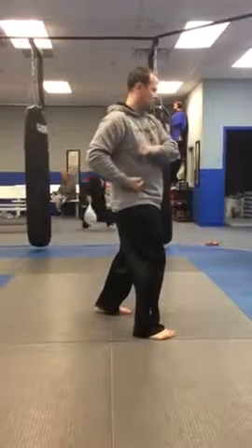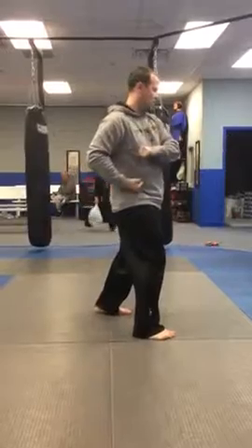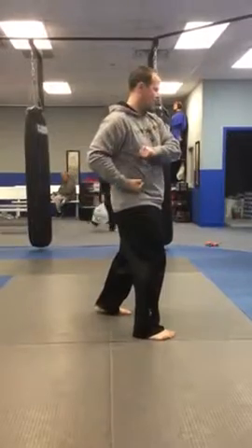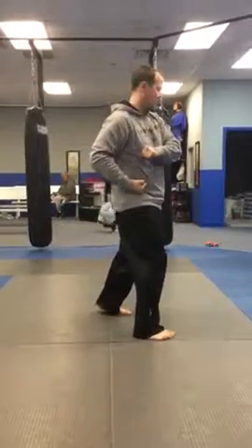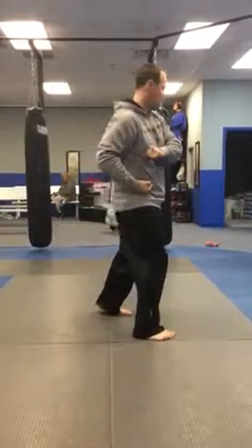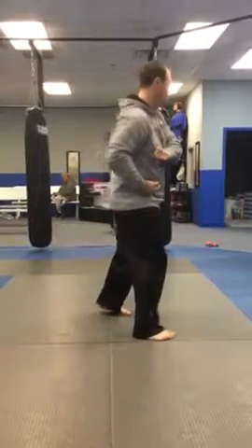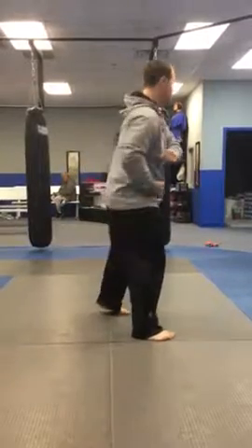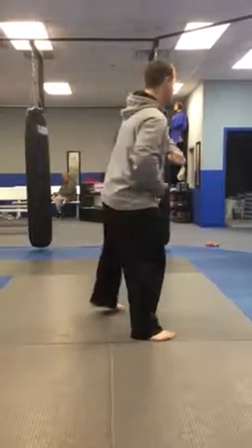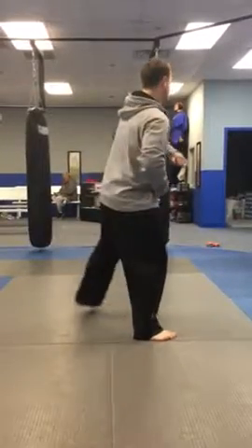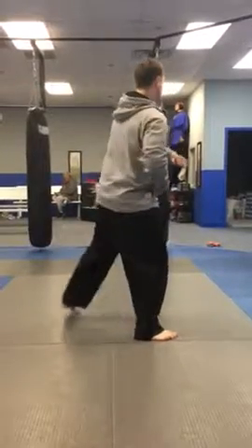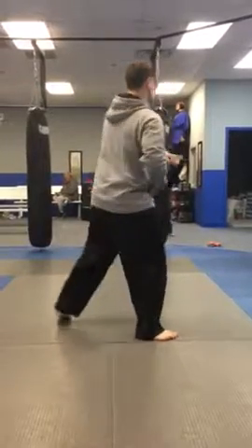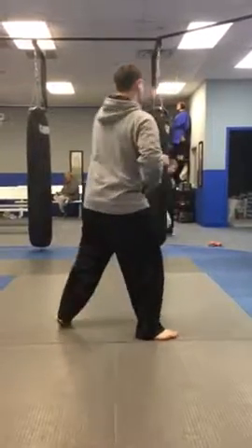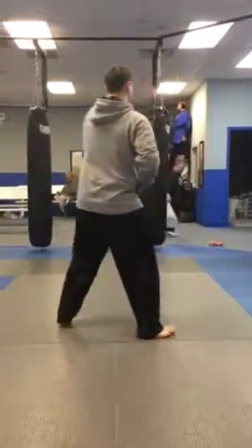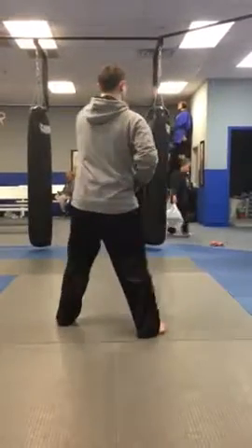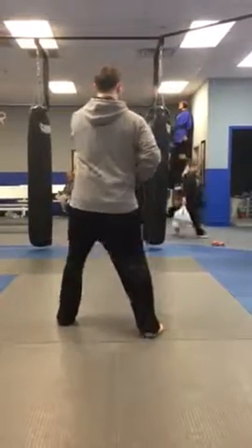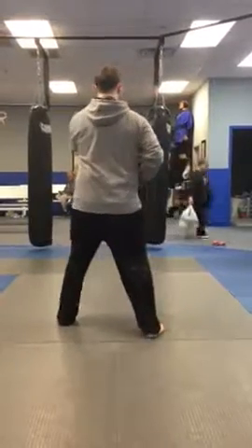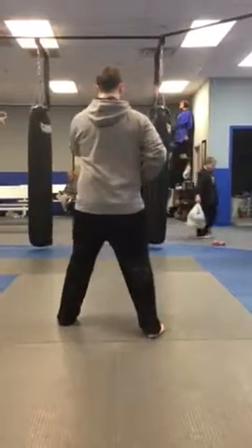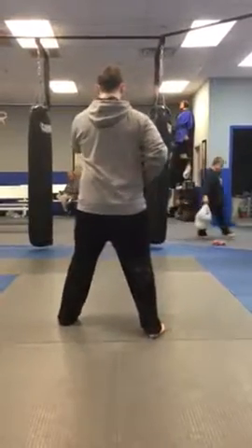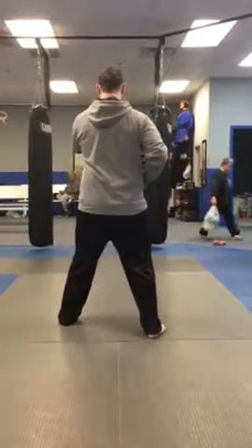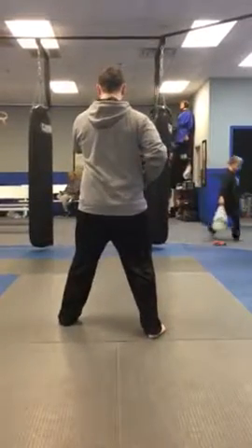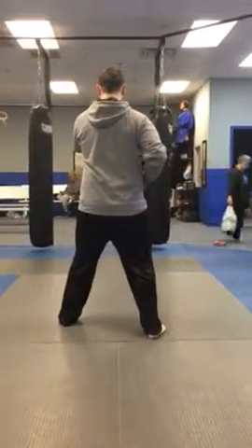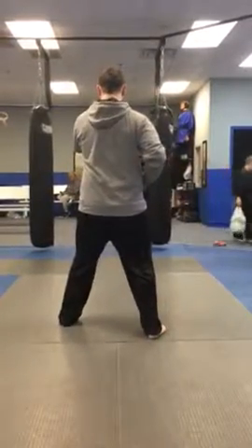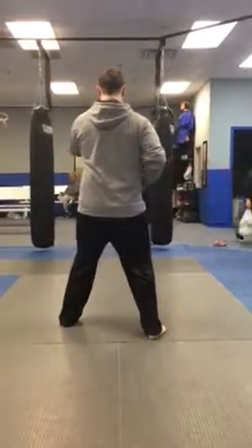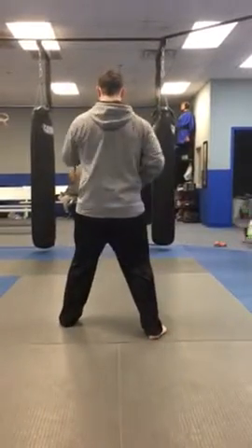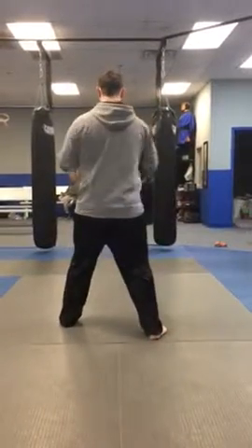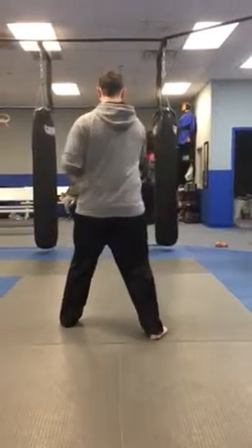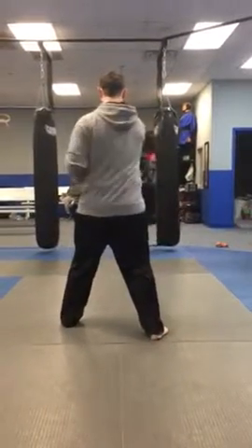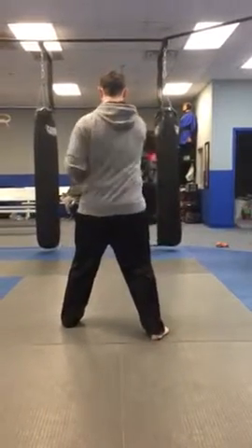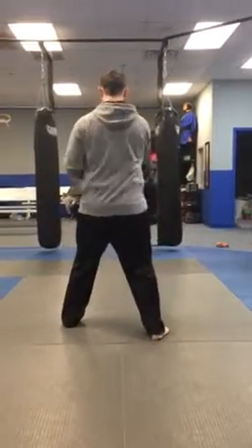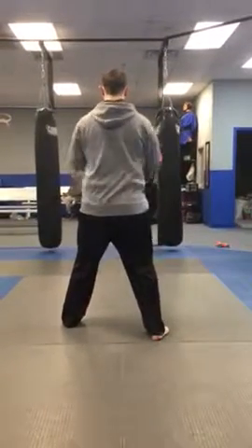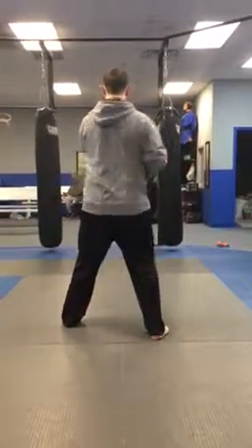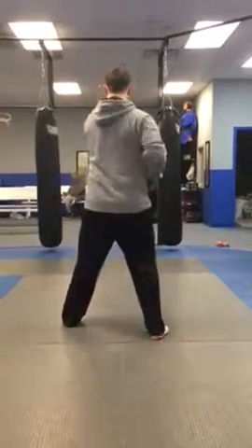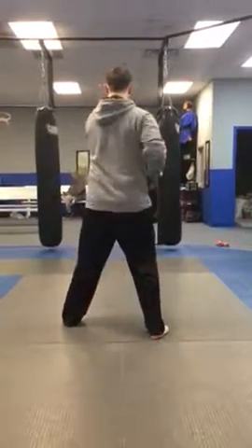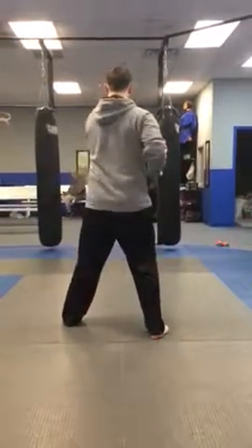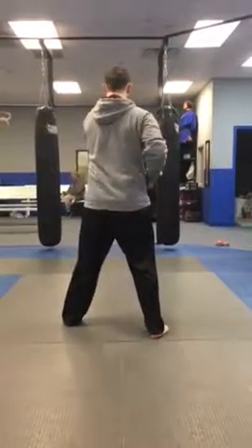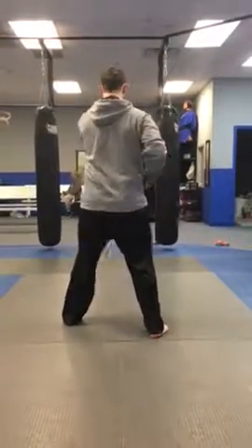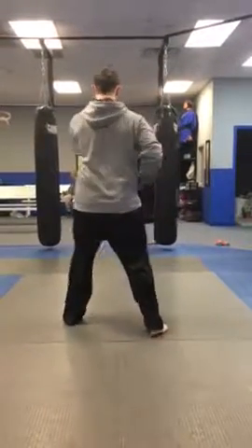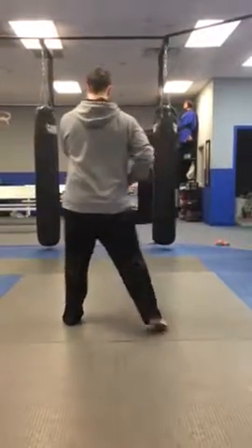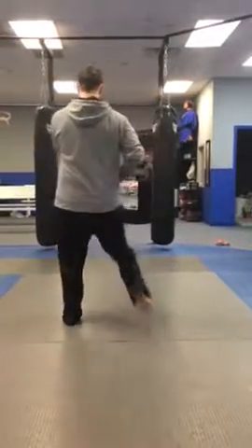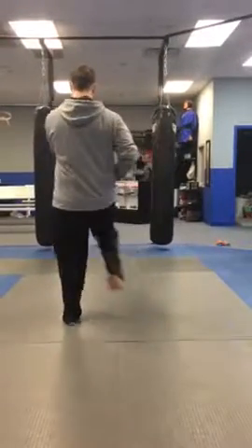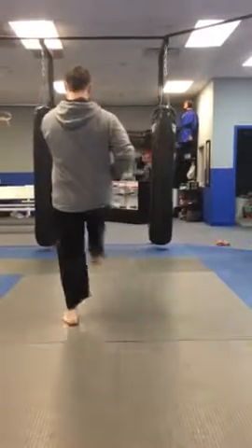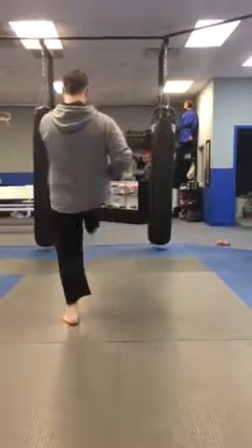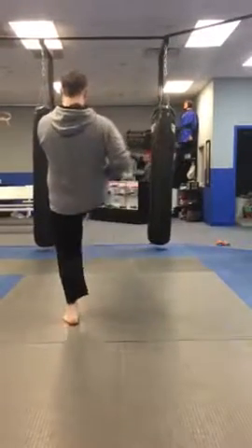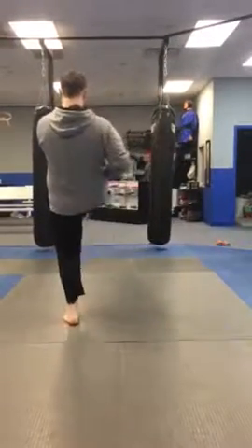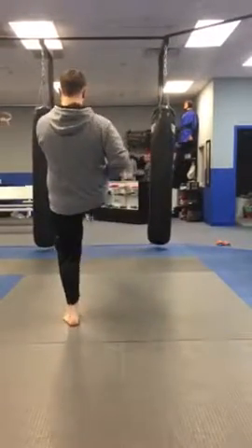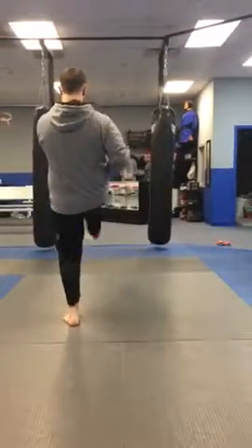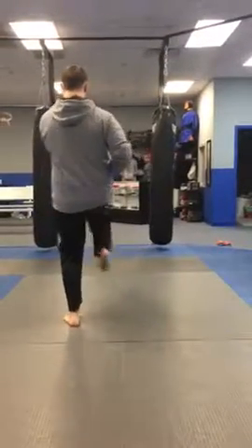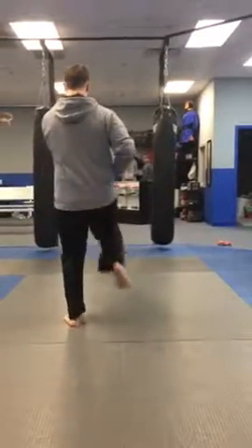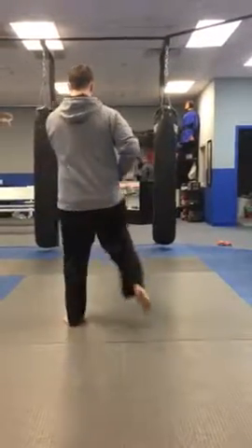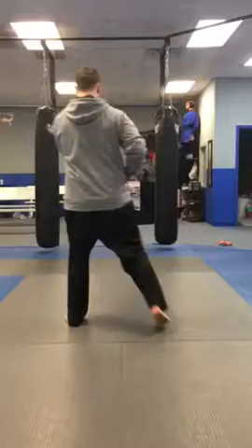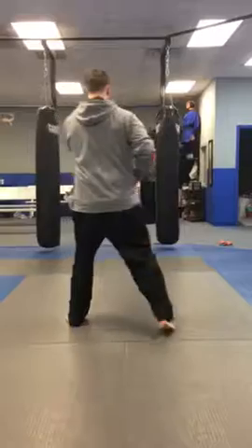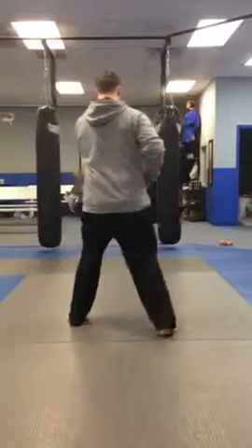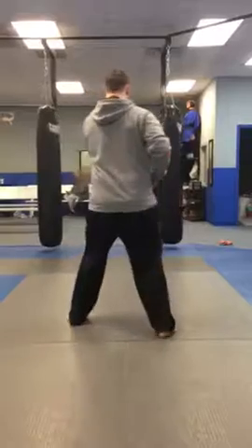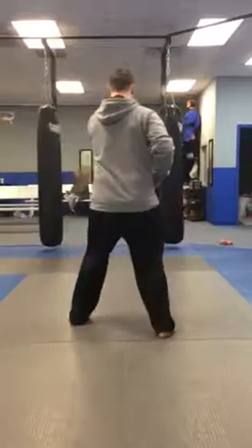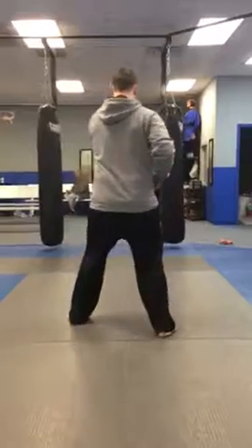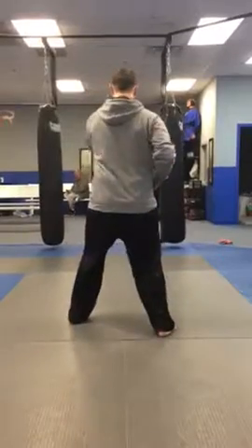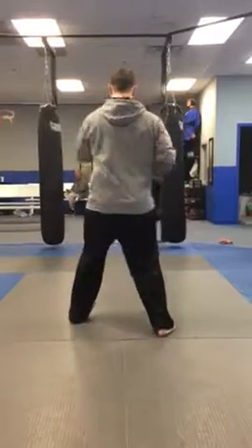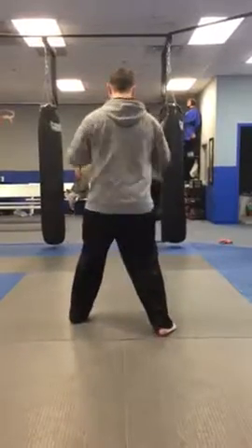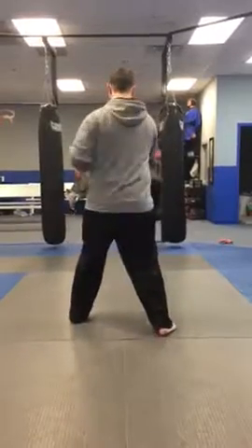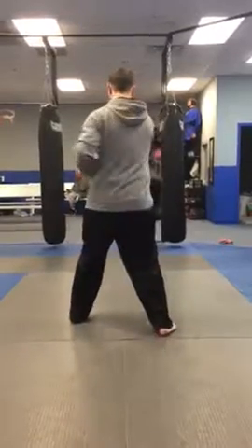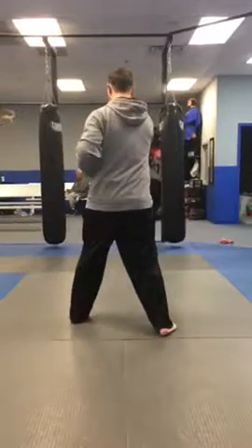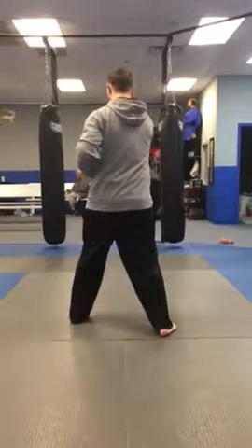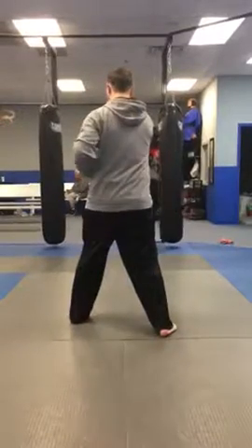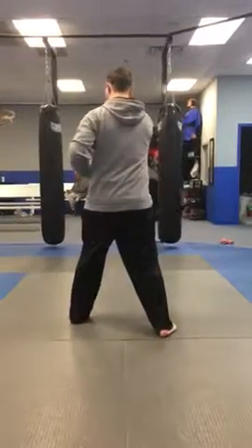Stack, turn, stop block, punch, punch, kick, punch.